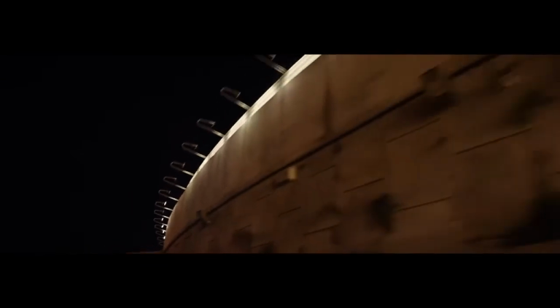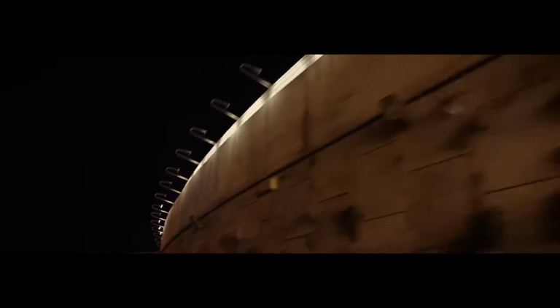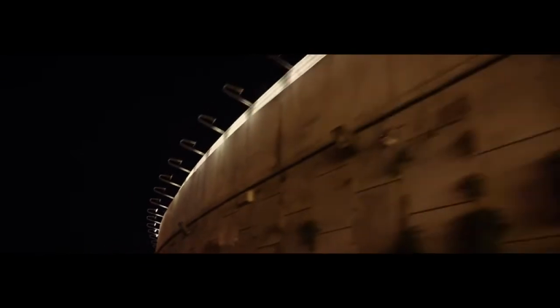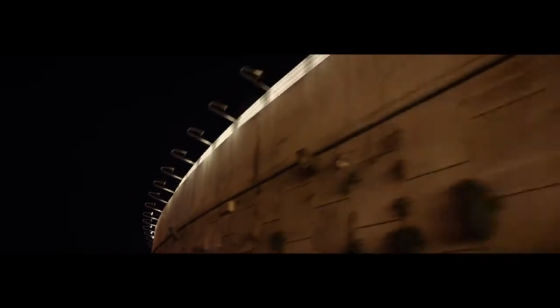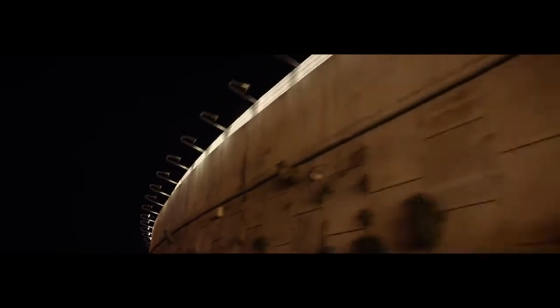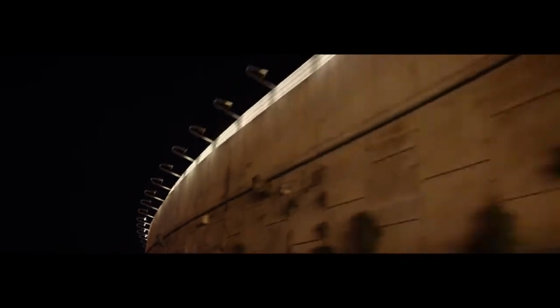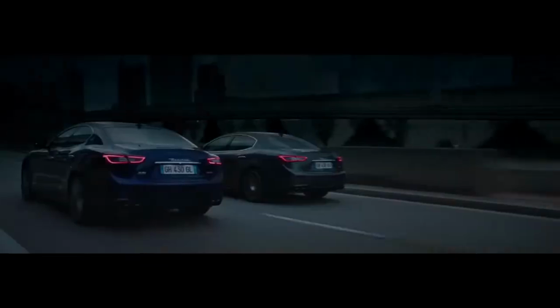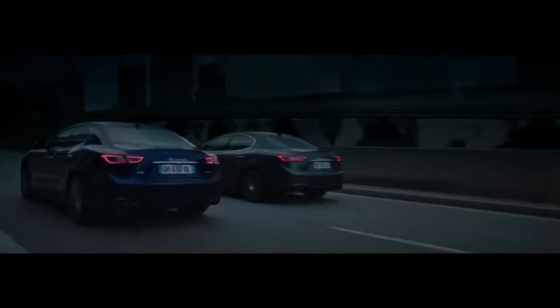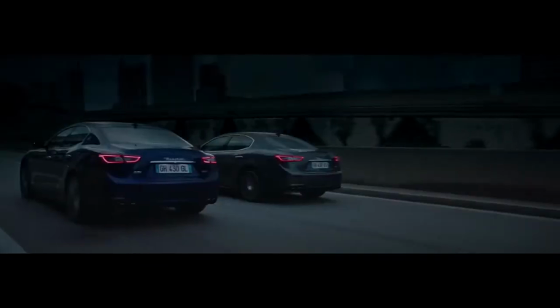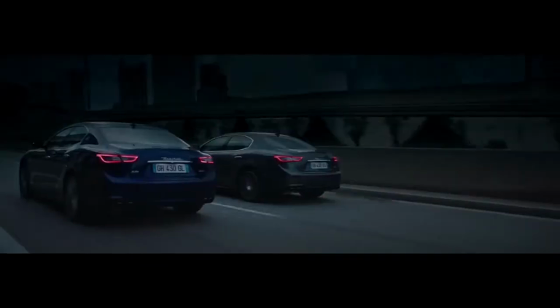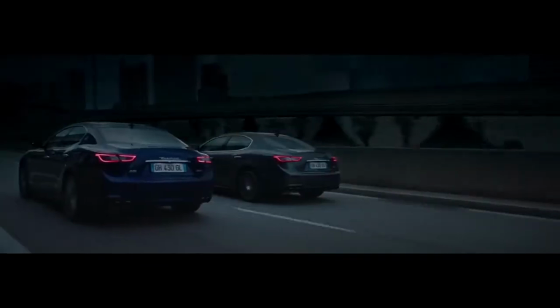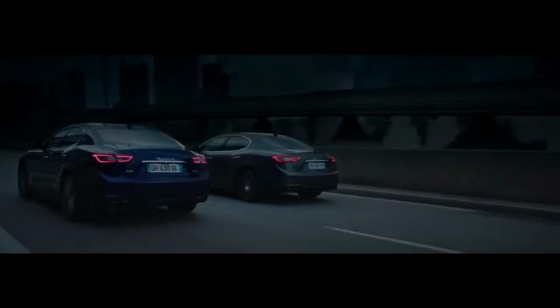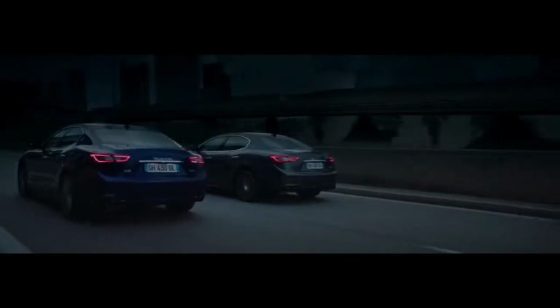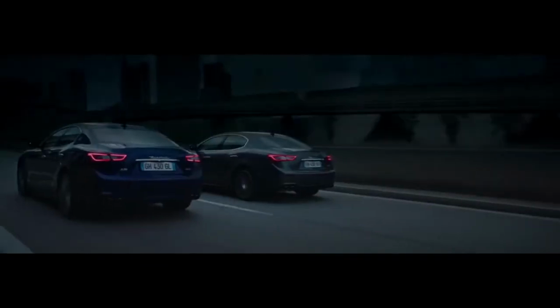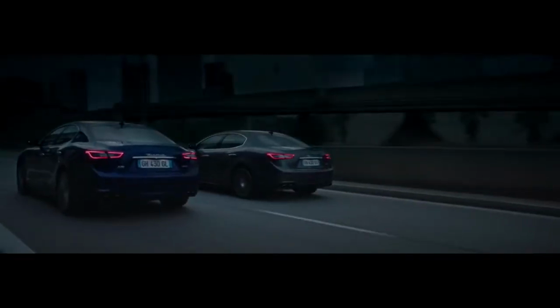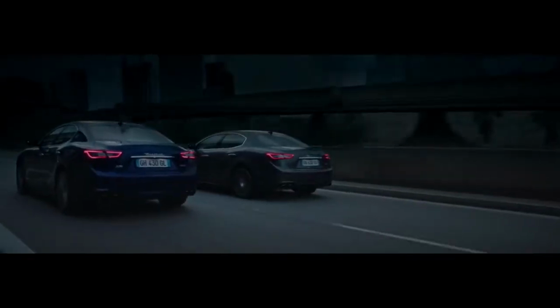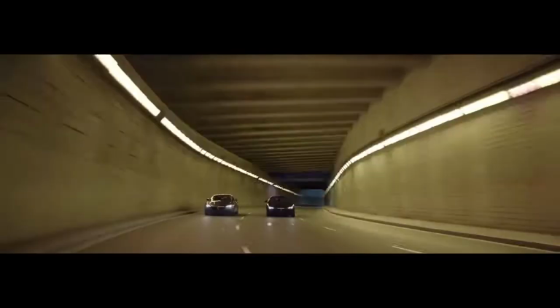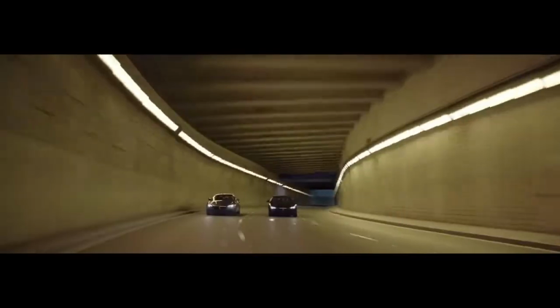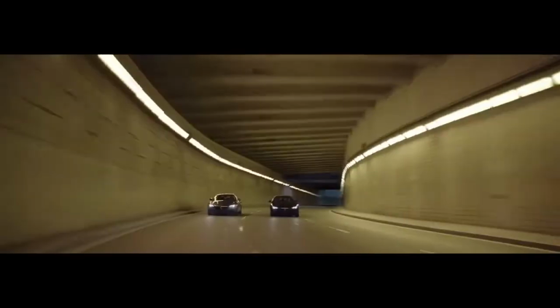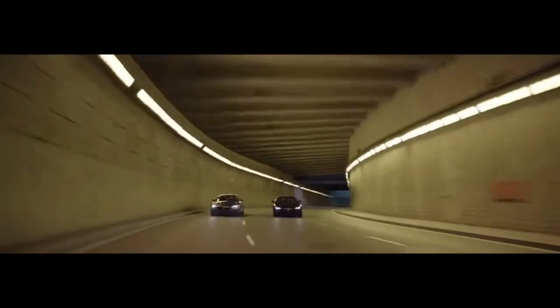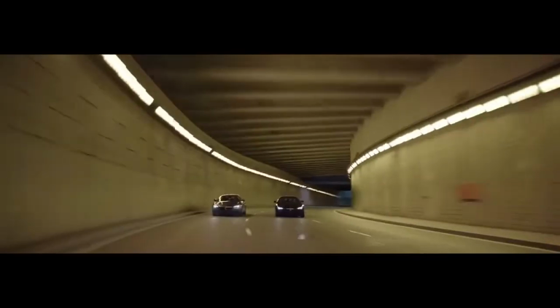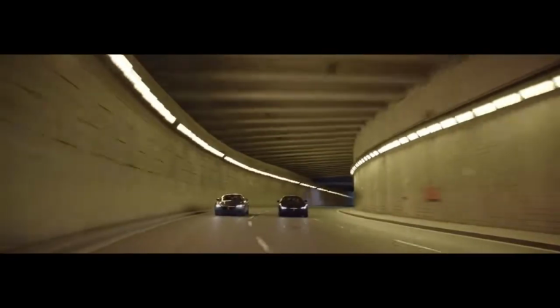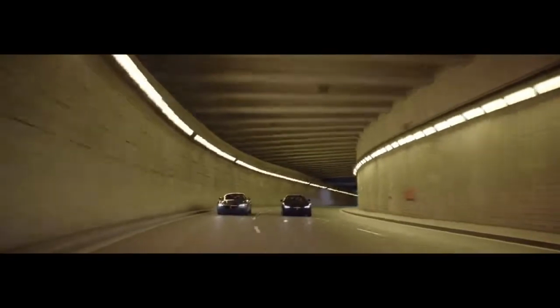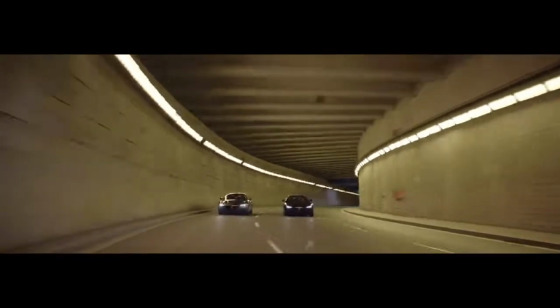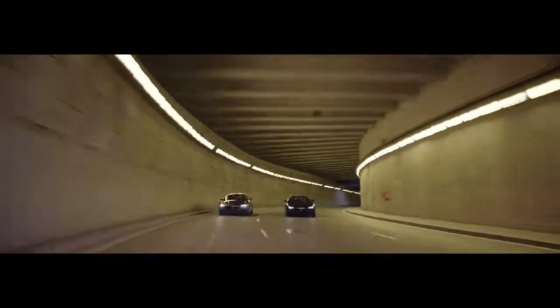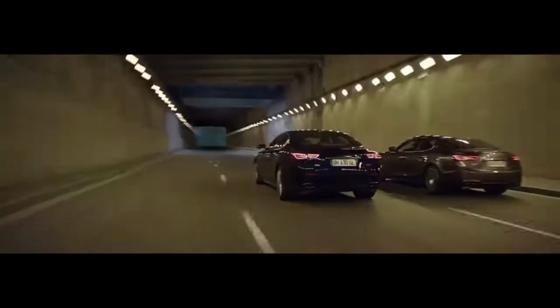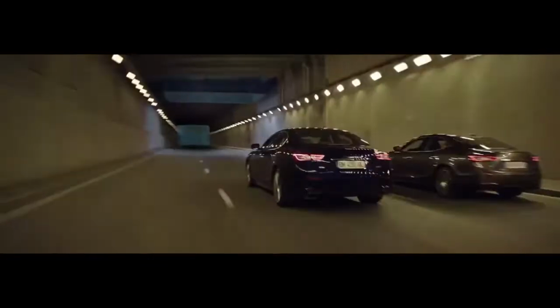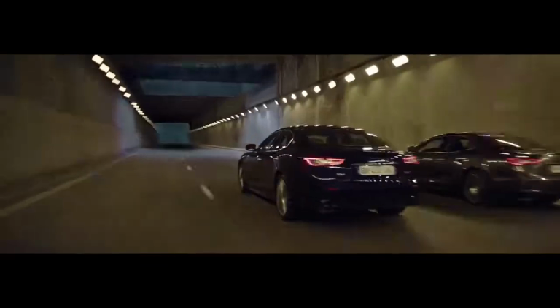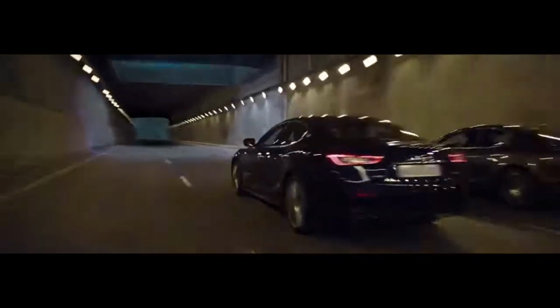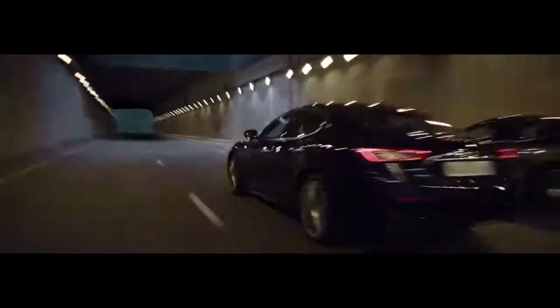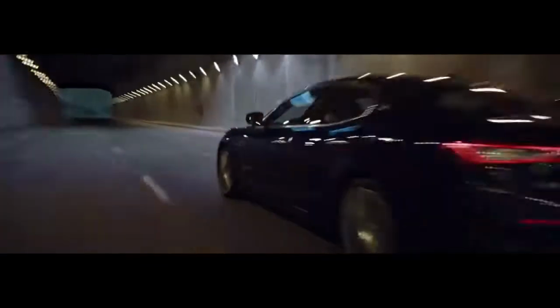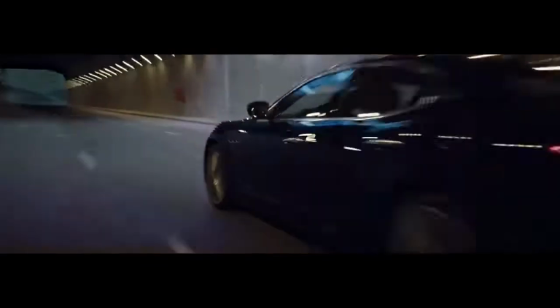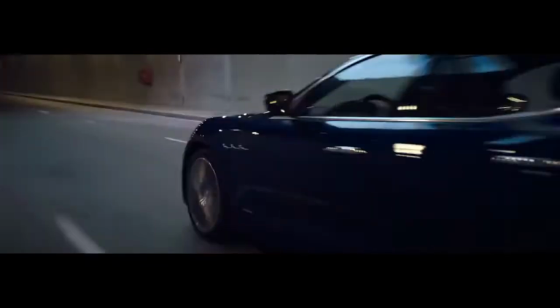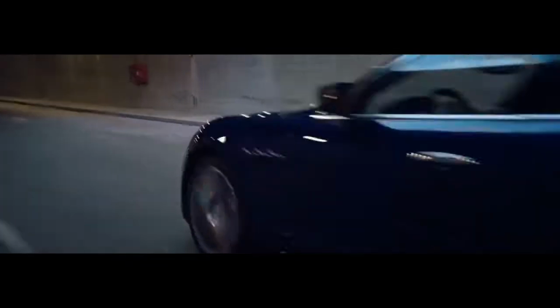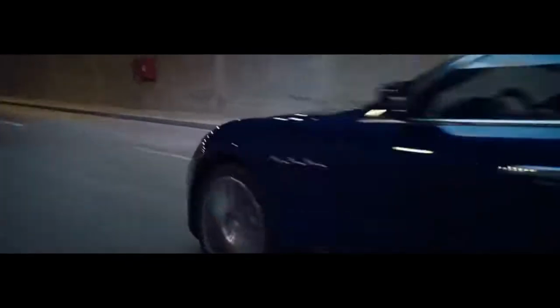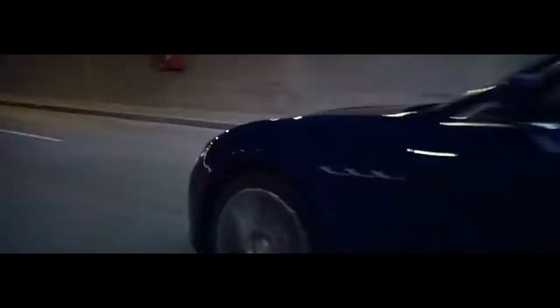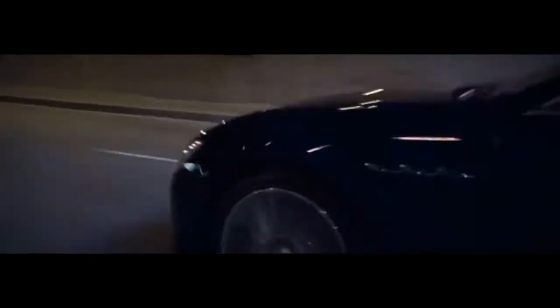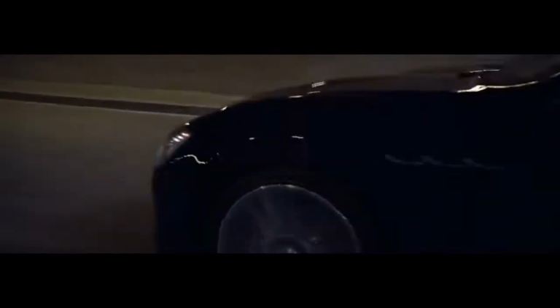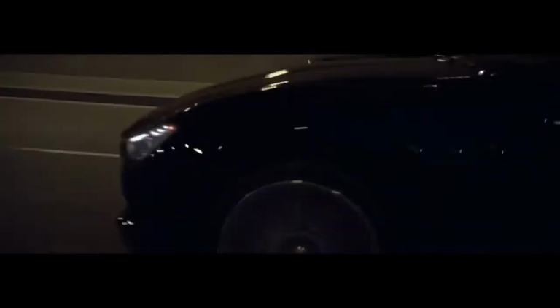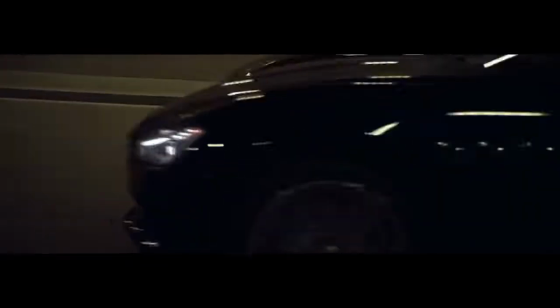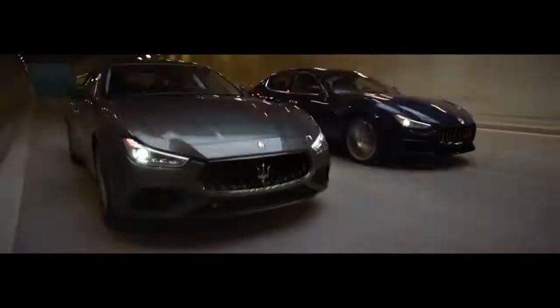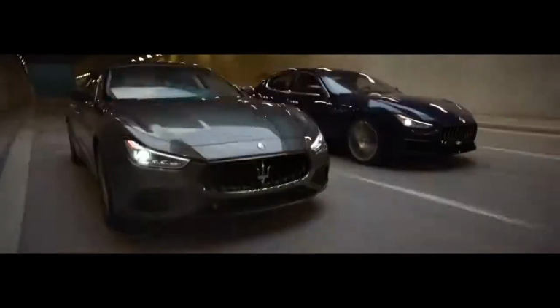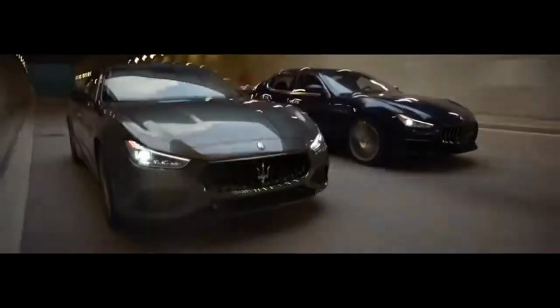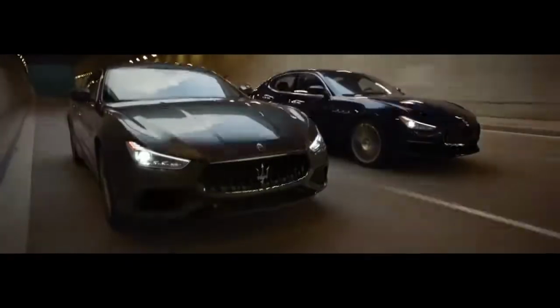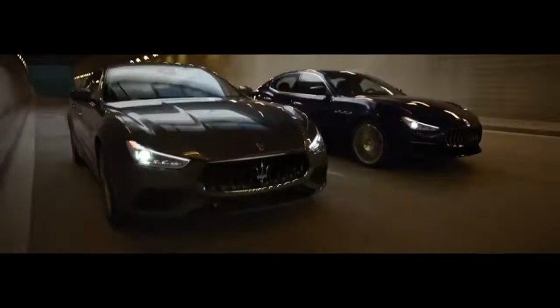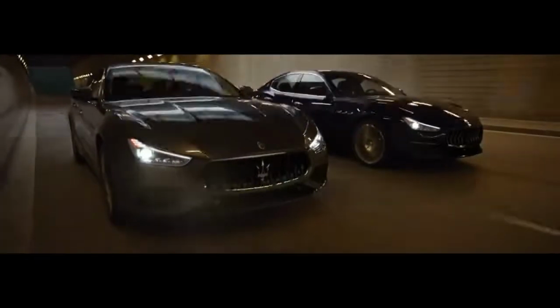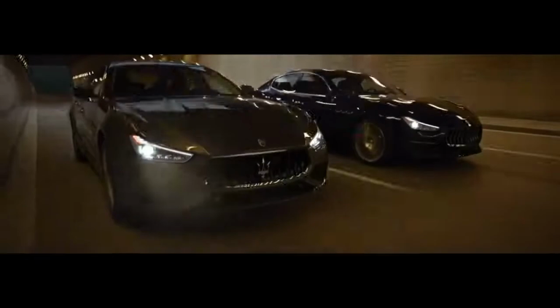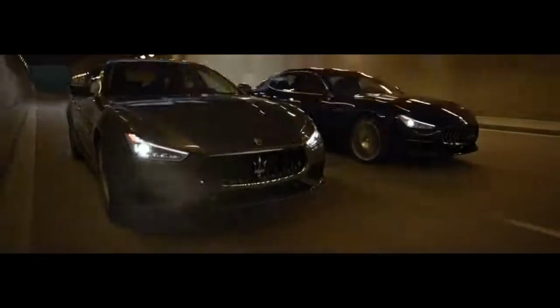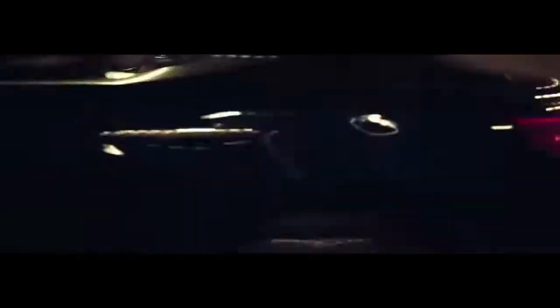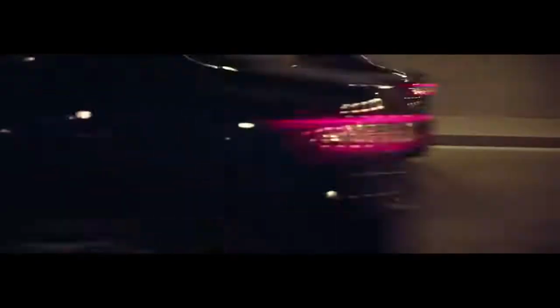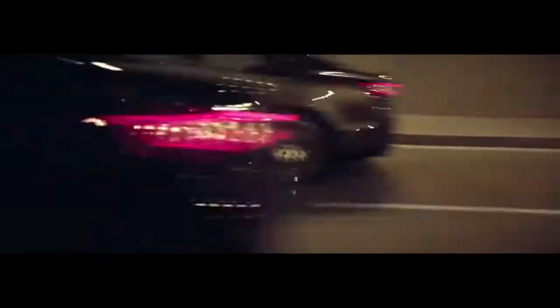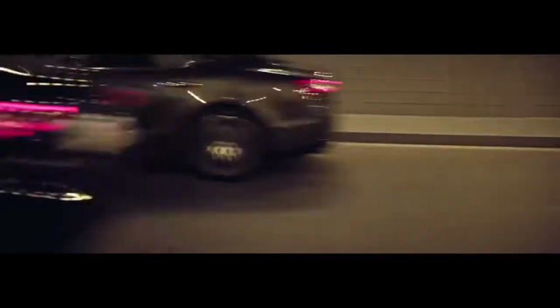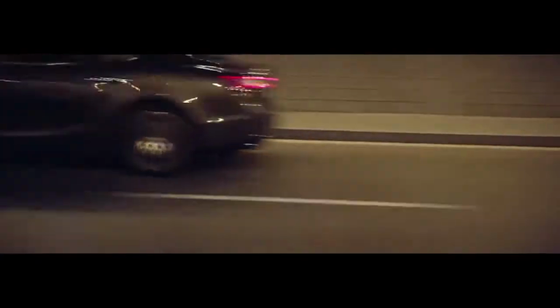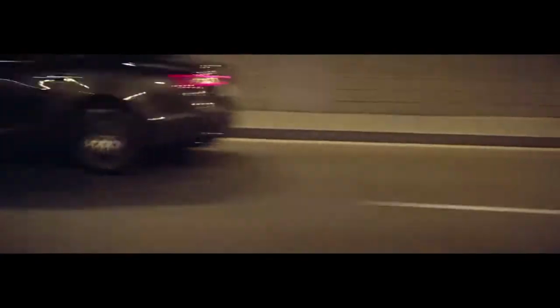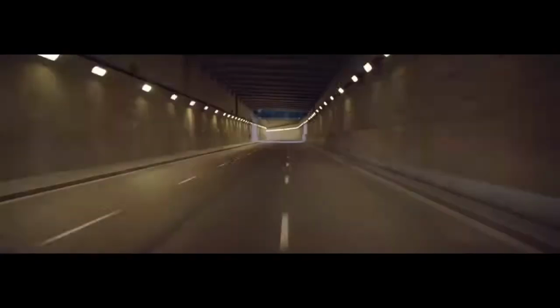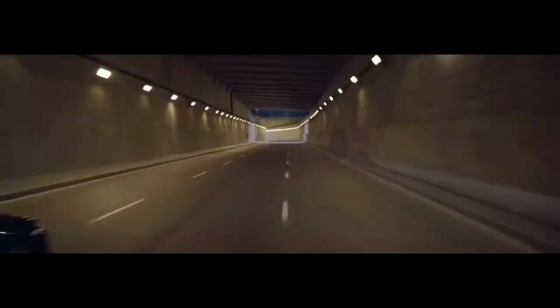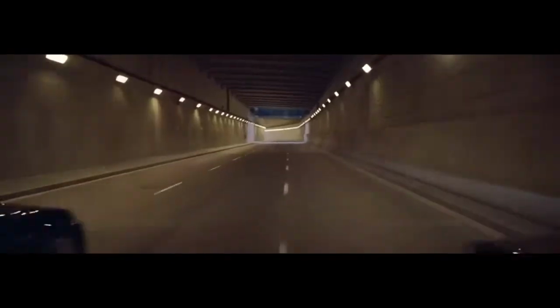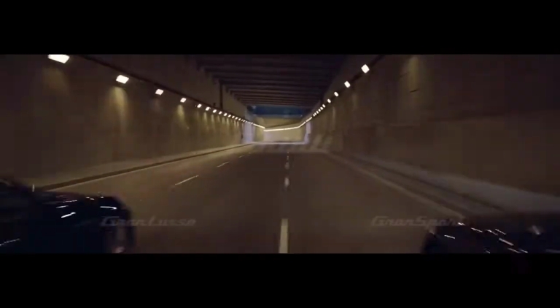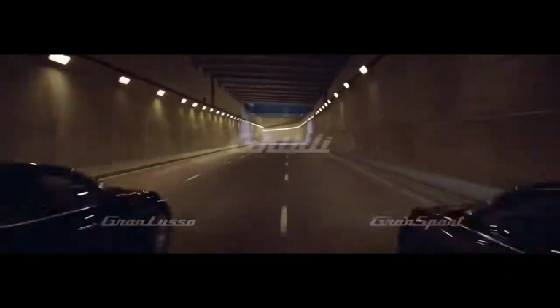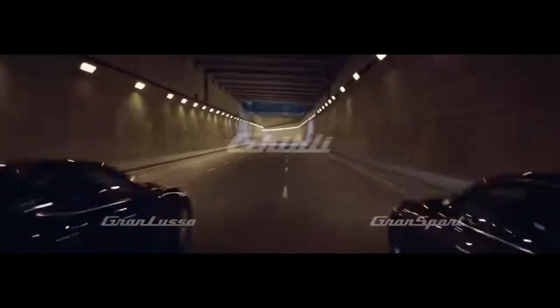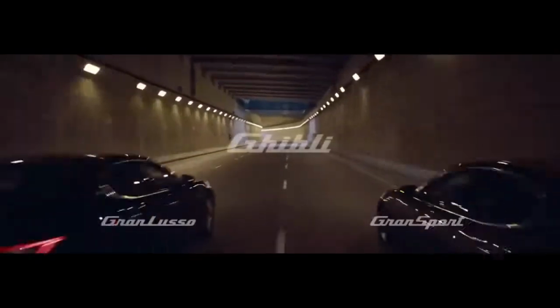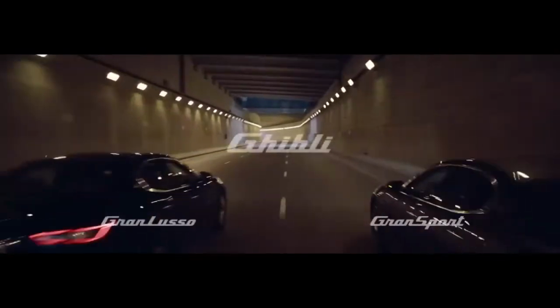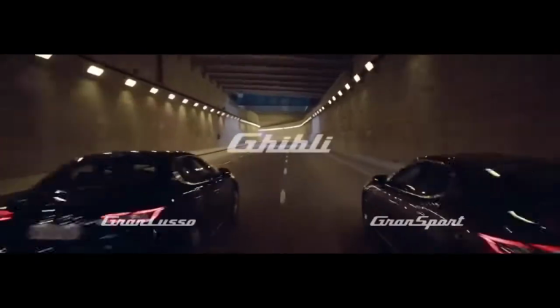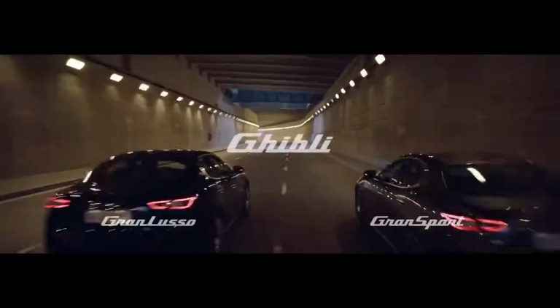The new Maserati Ghibli. GranLusso and GranSport.